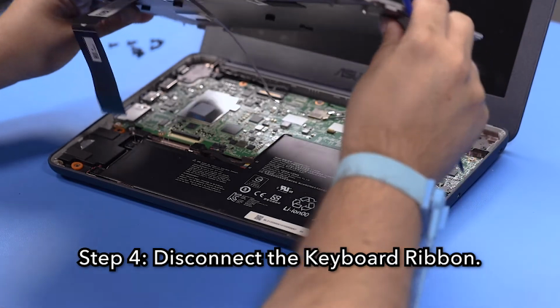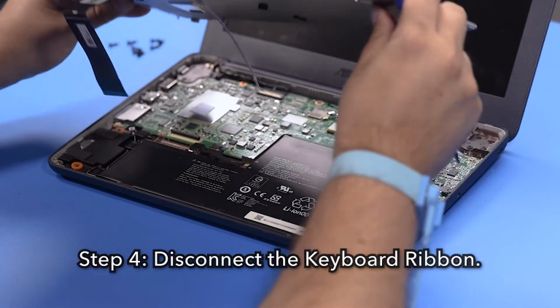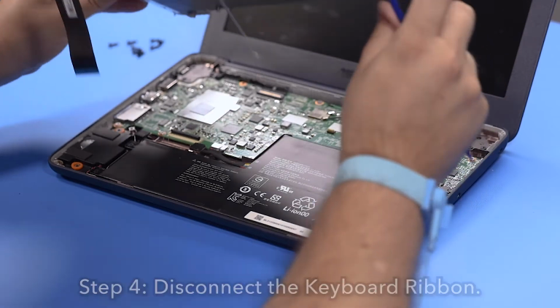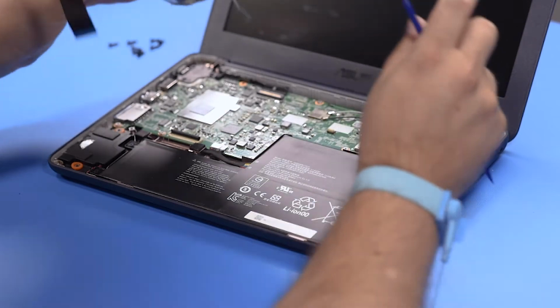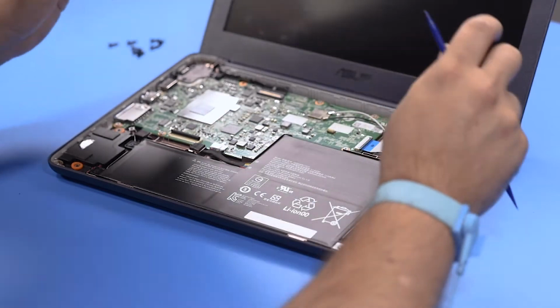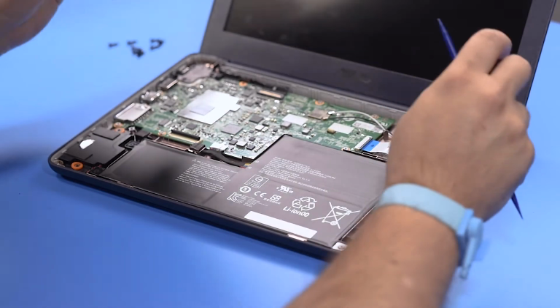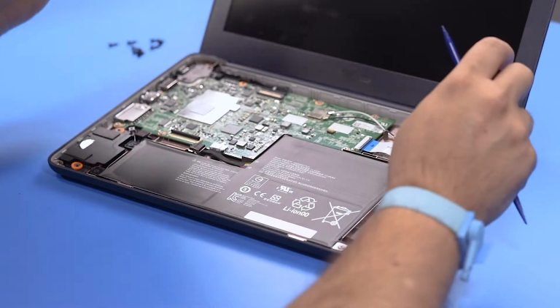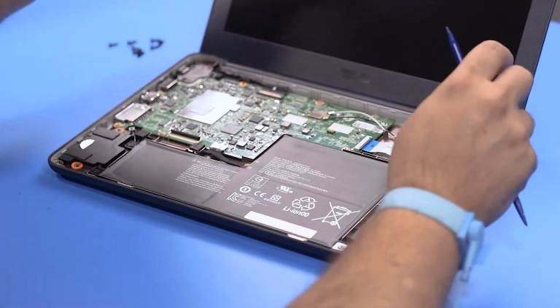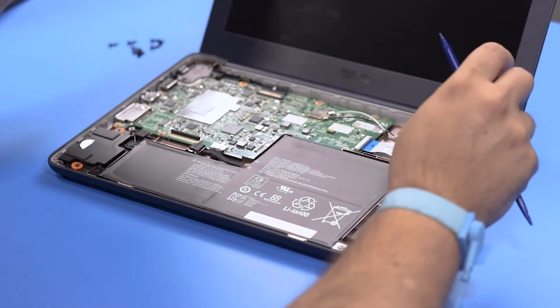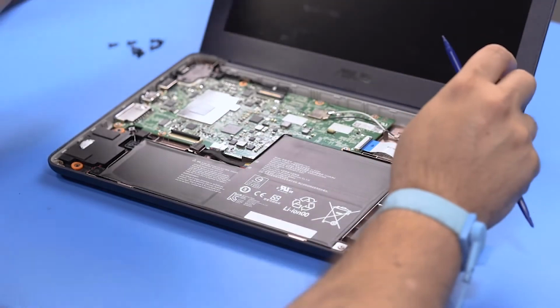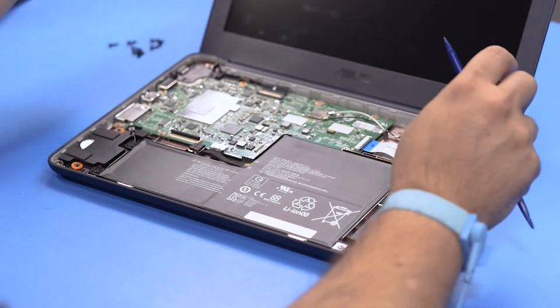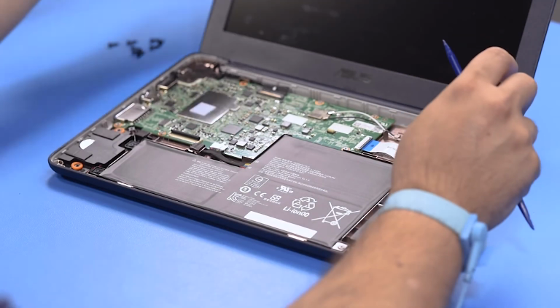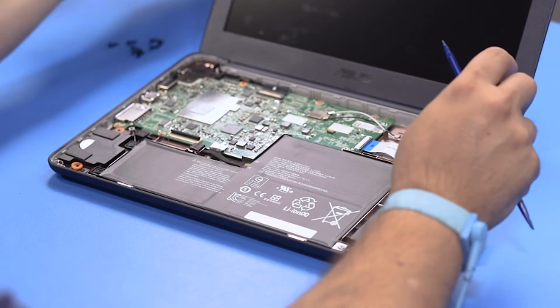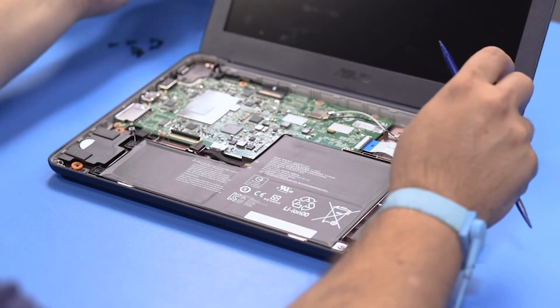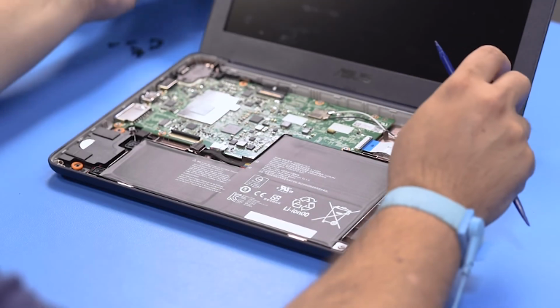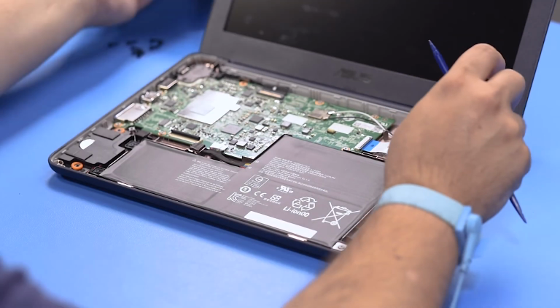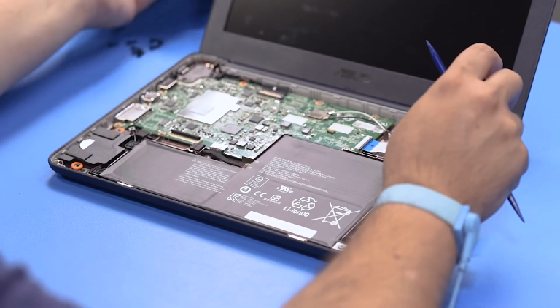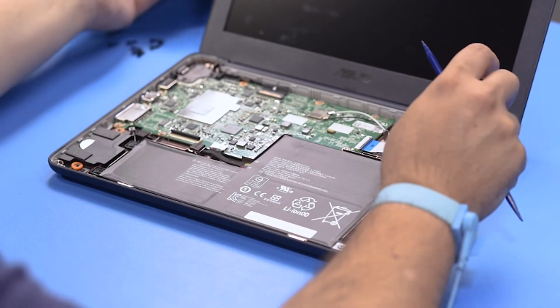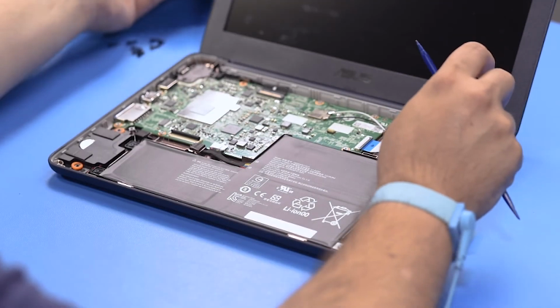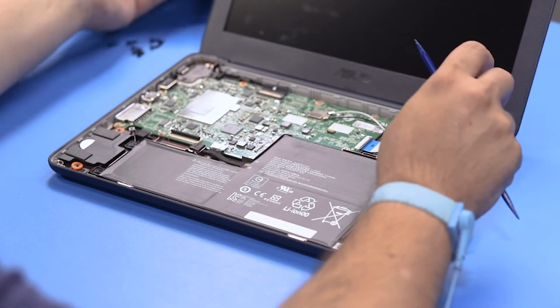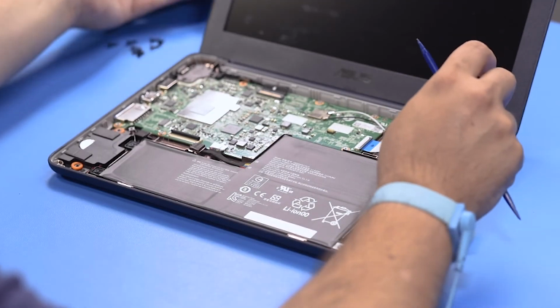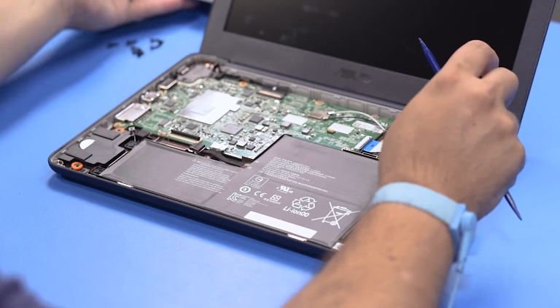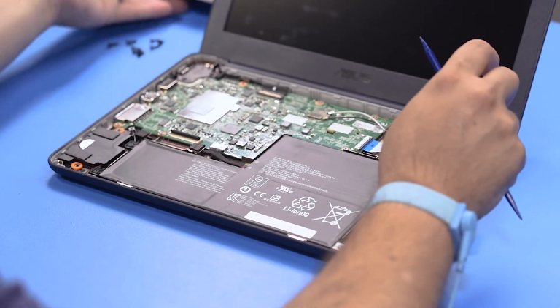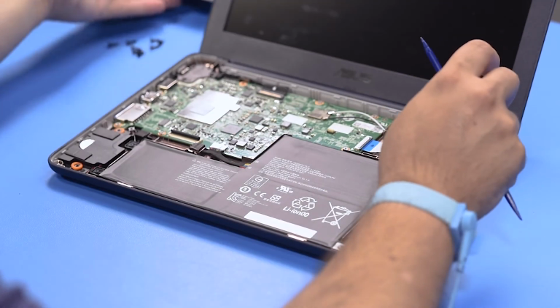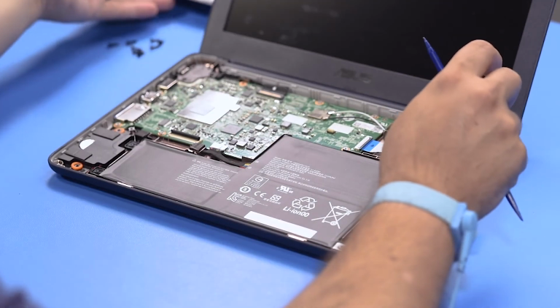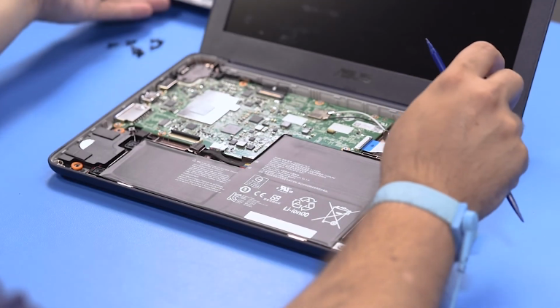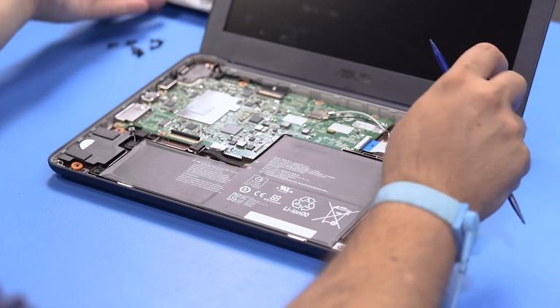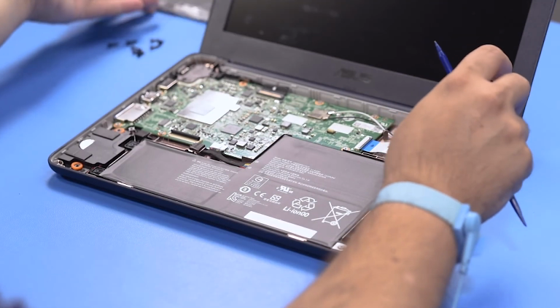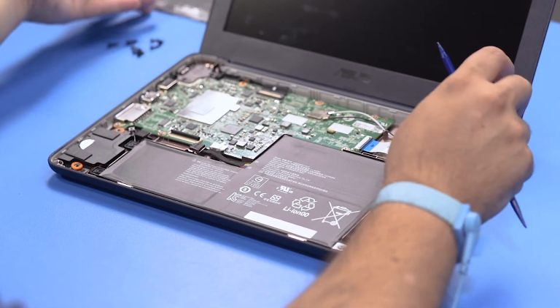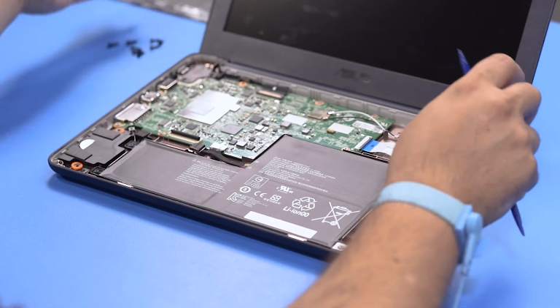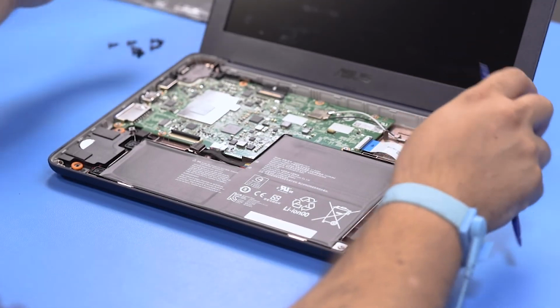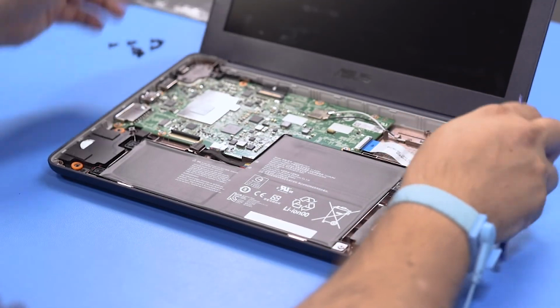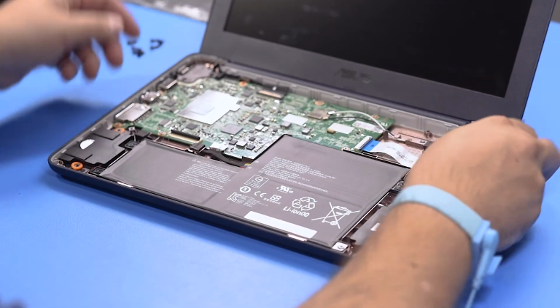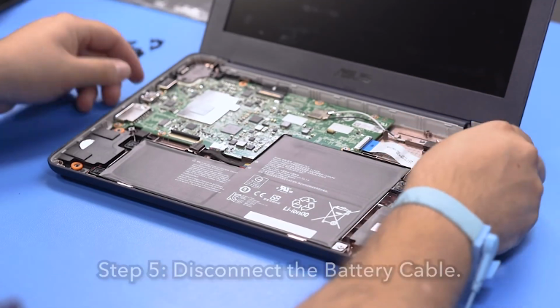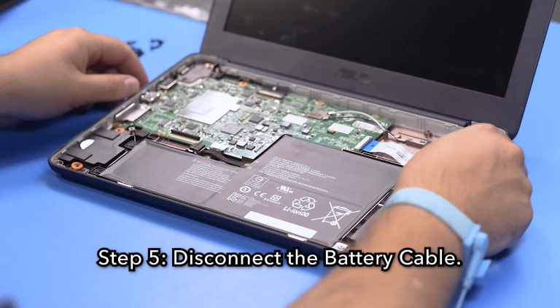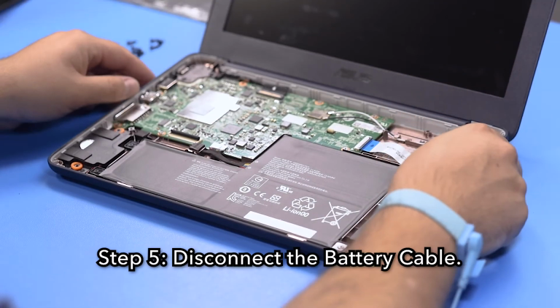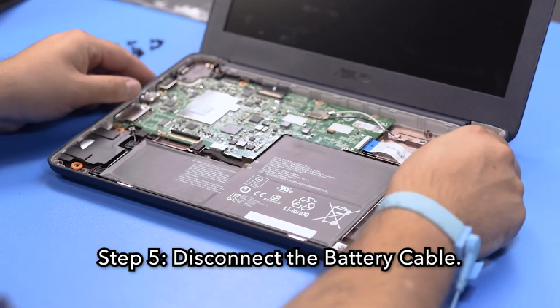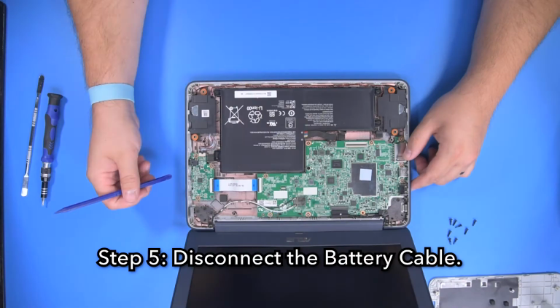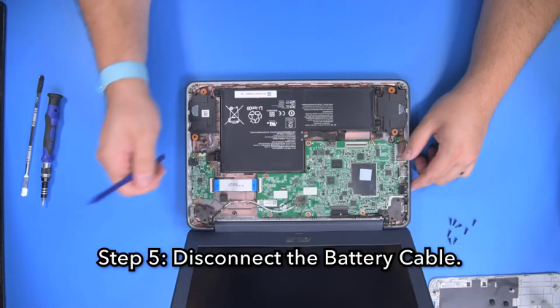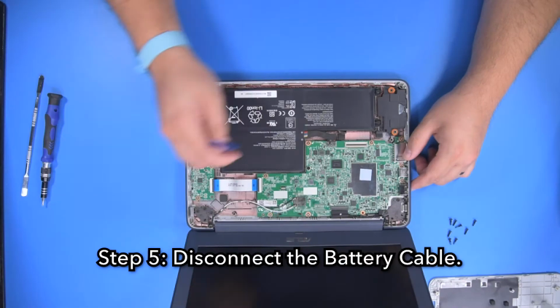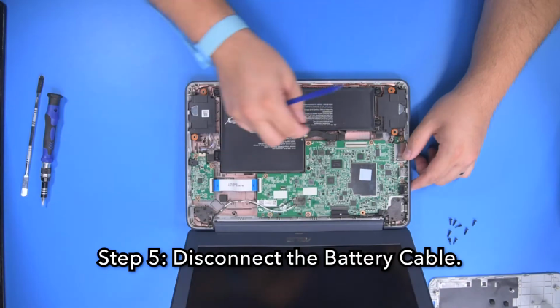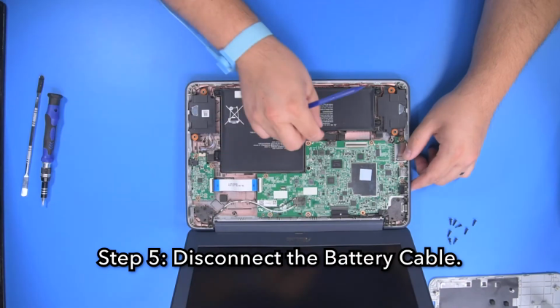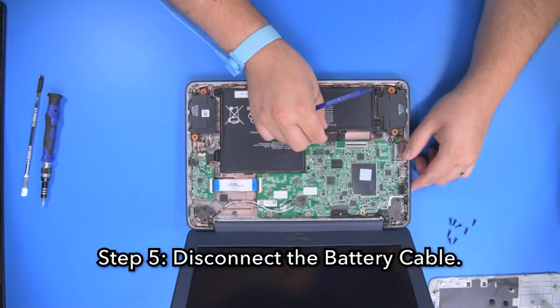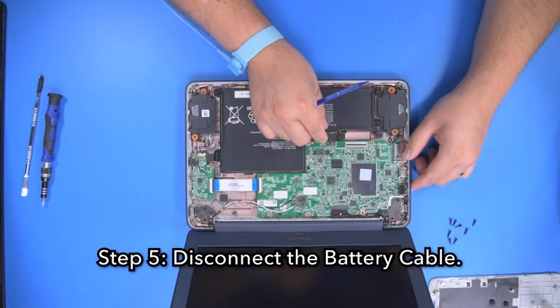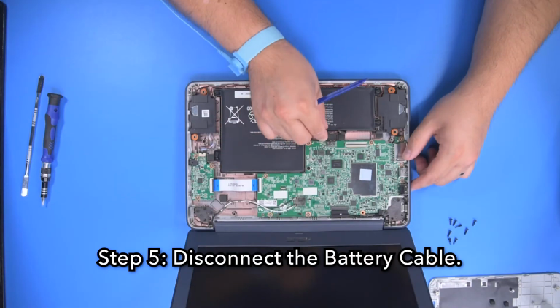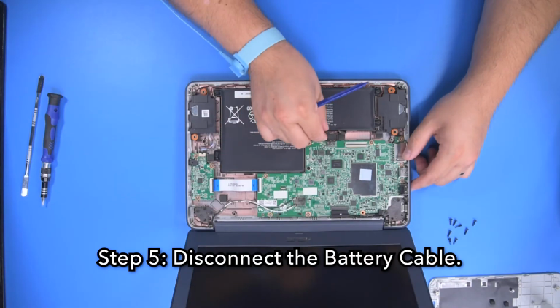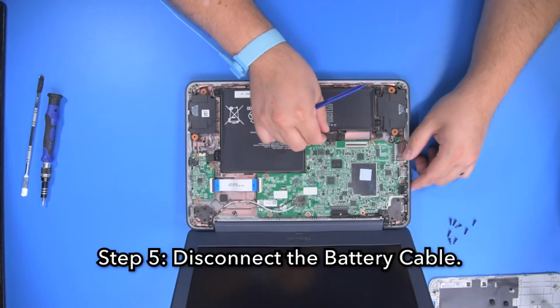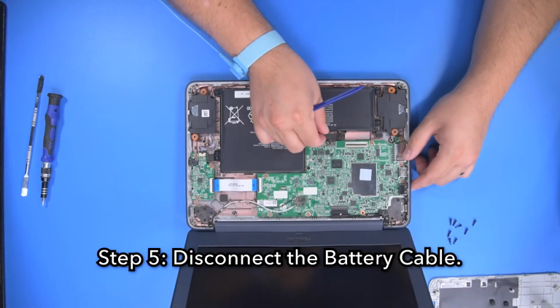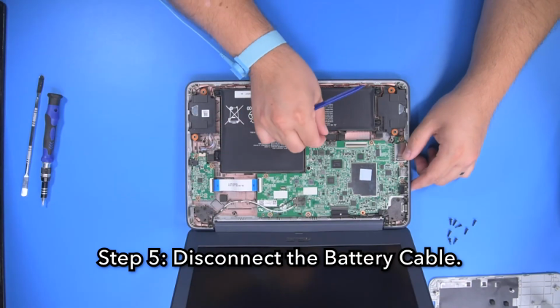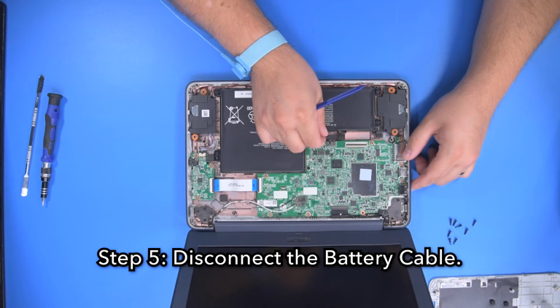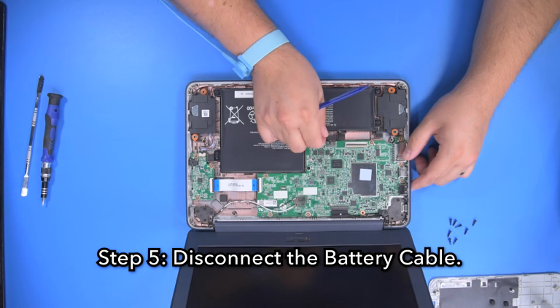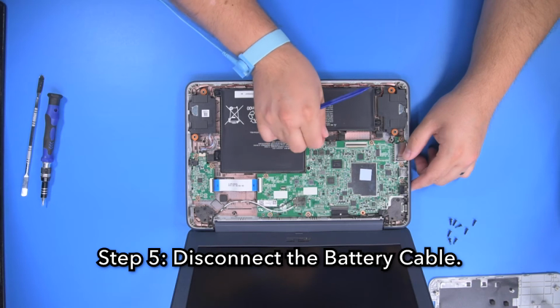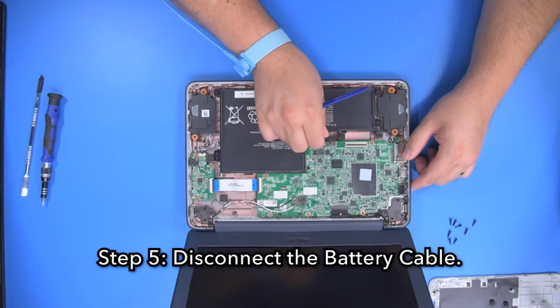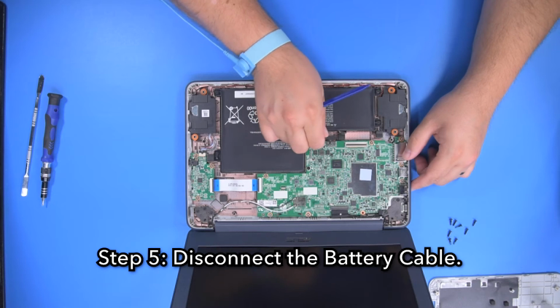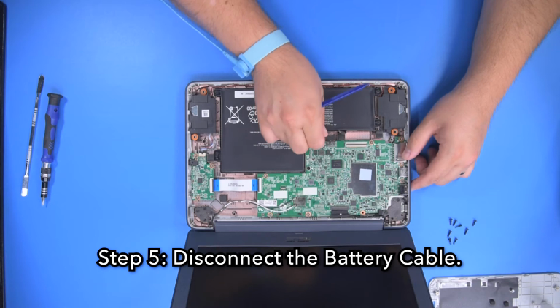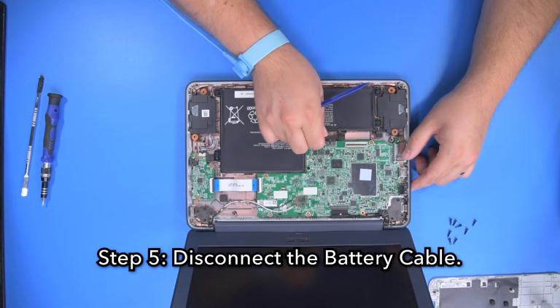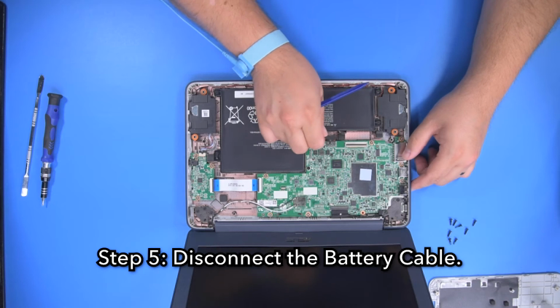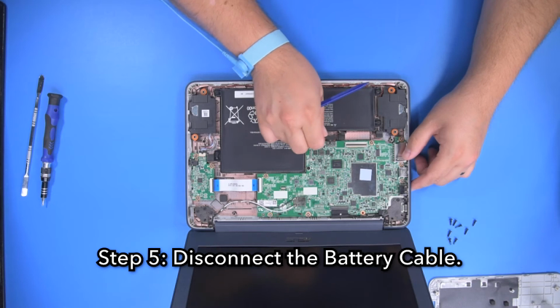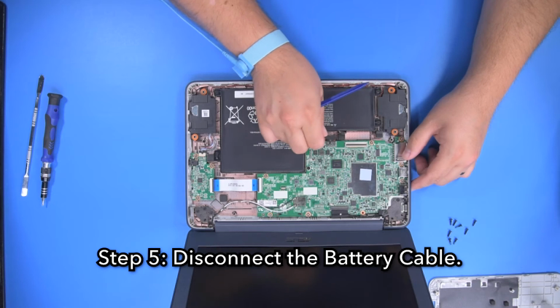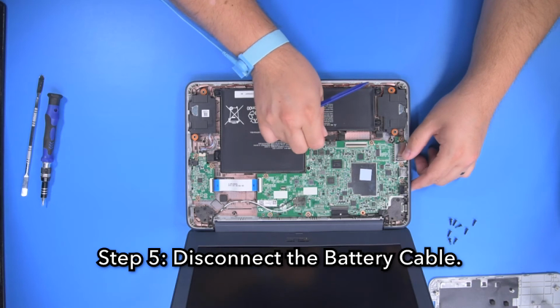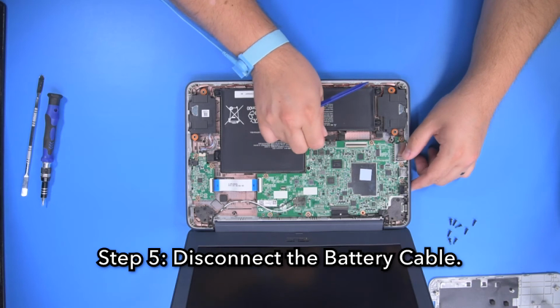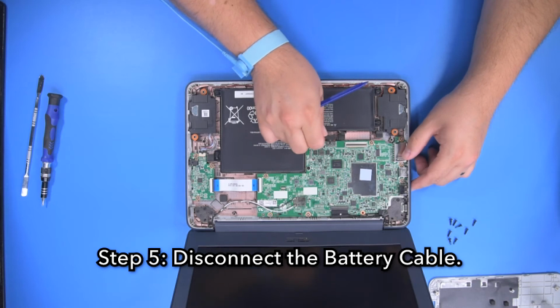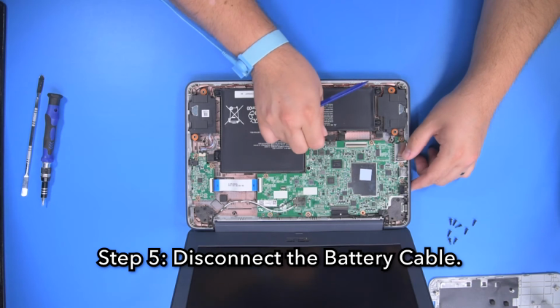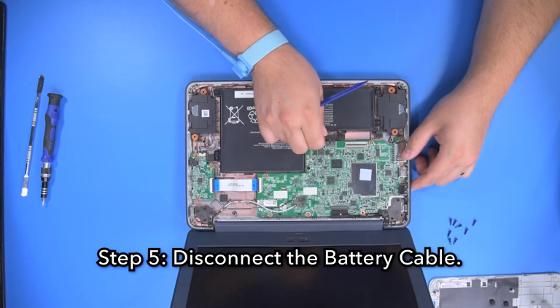You may now set the palm rest aside. Step 5. Disconnect the battery cable.